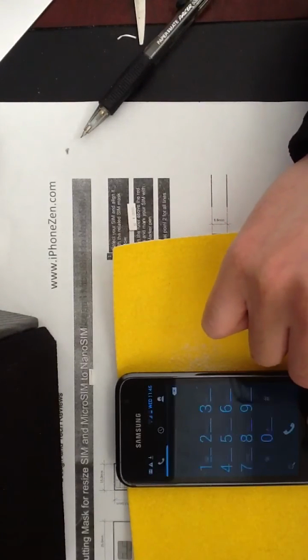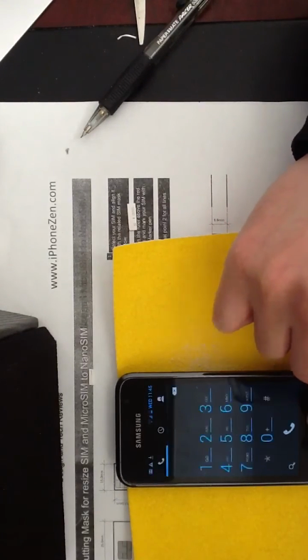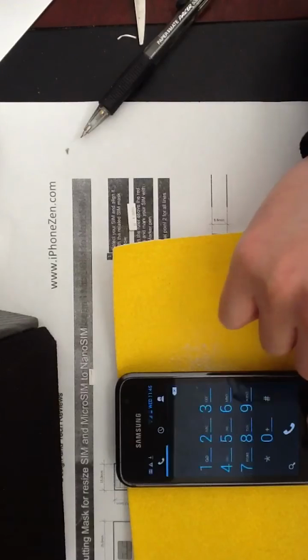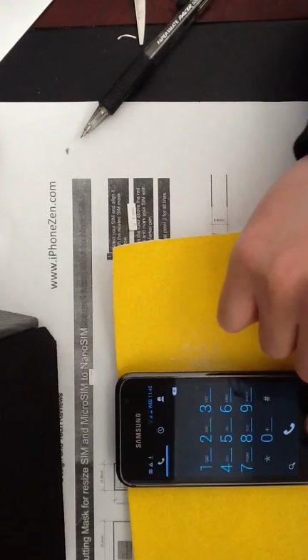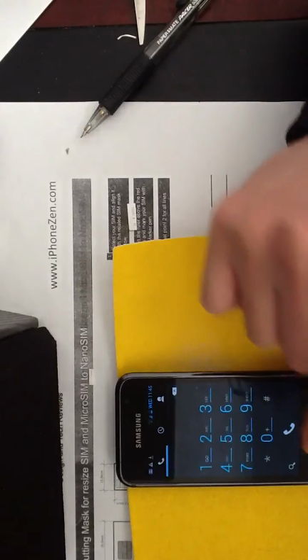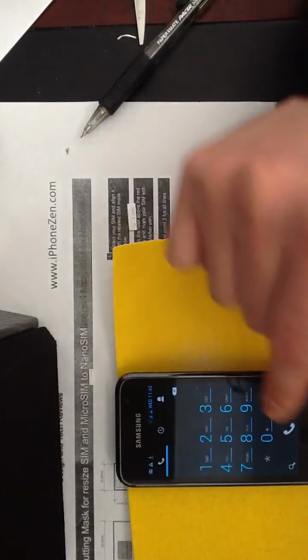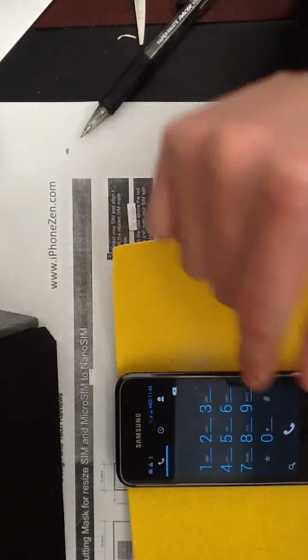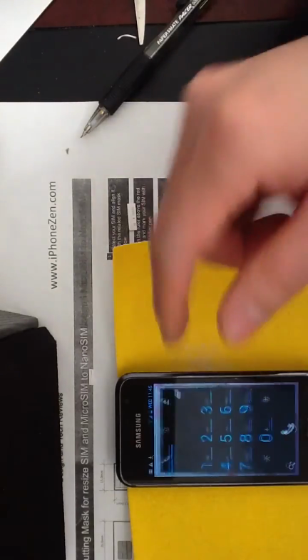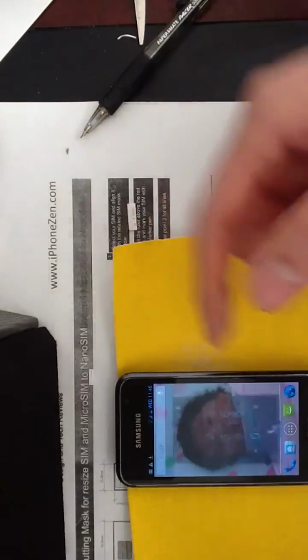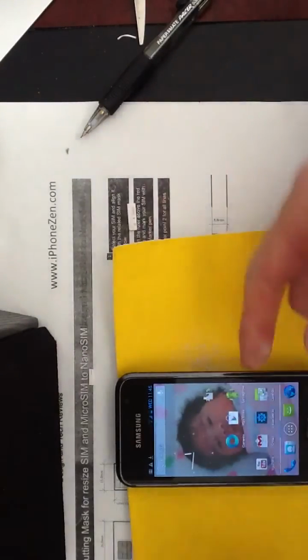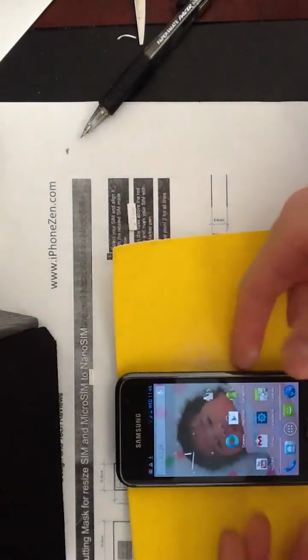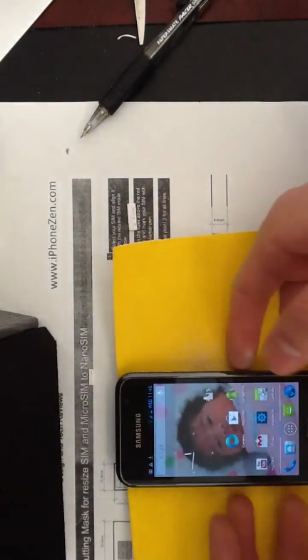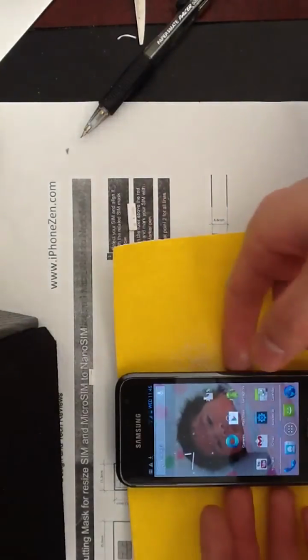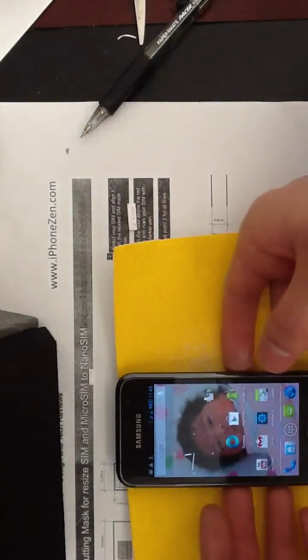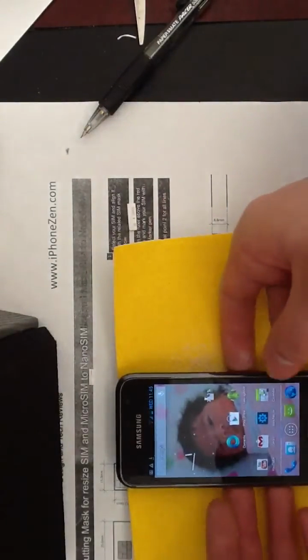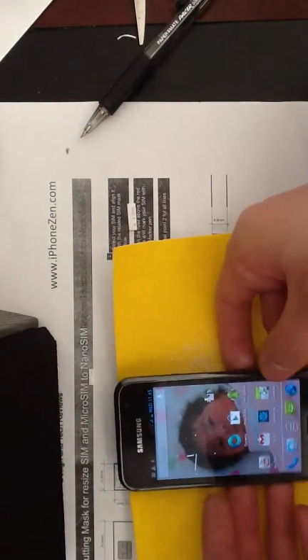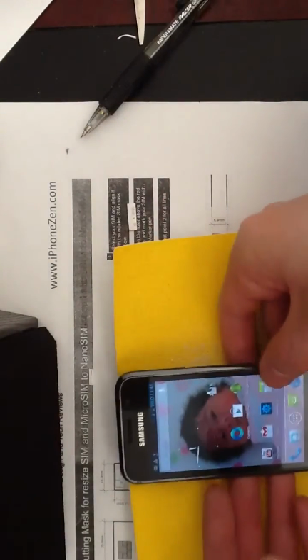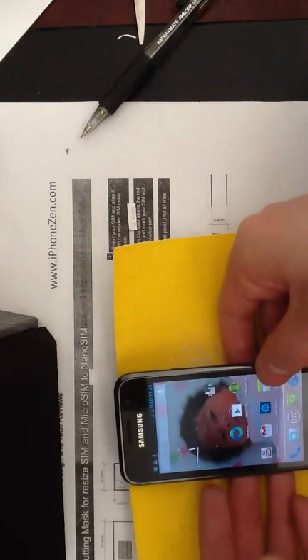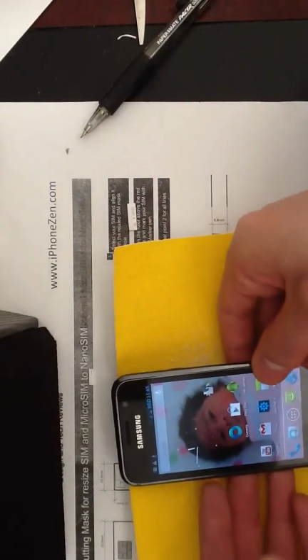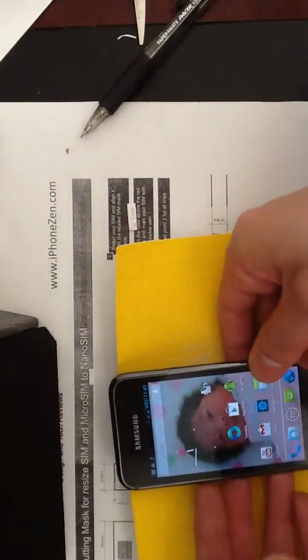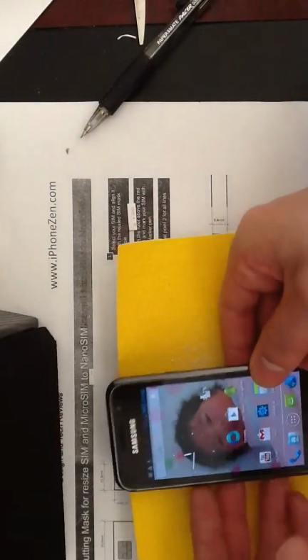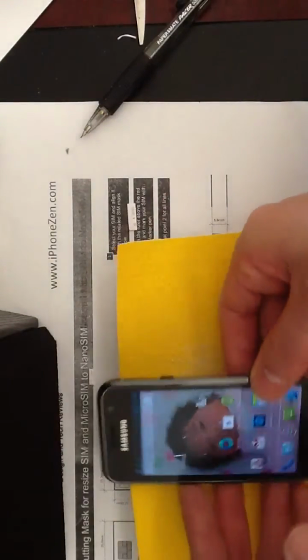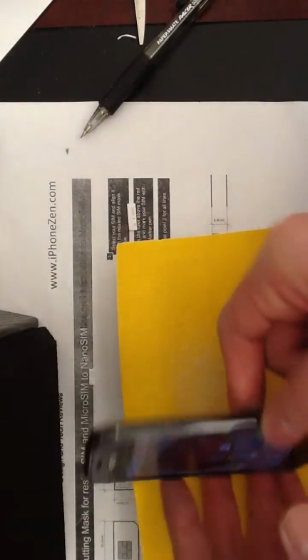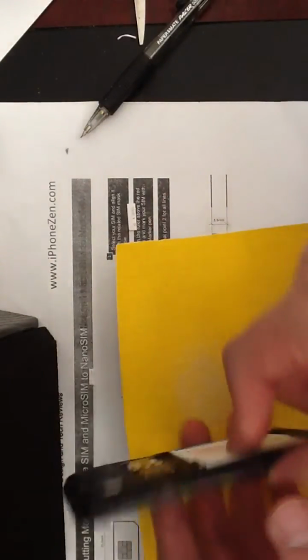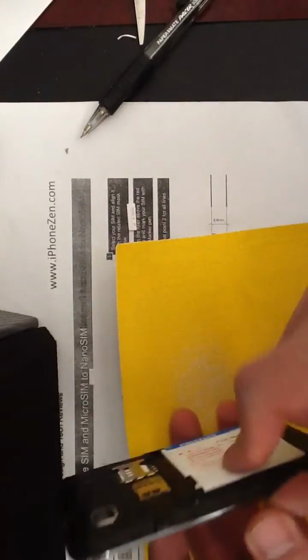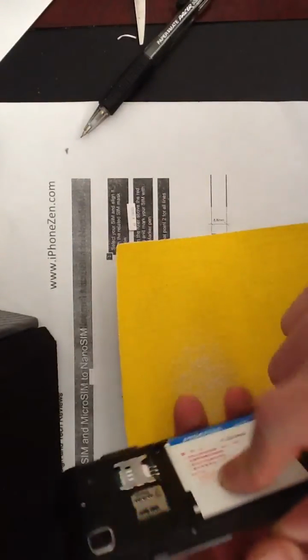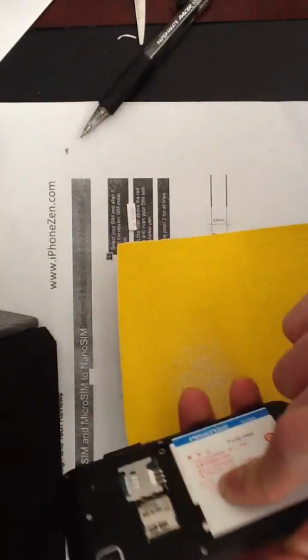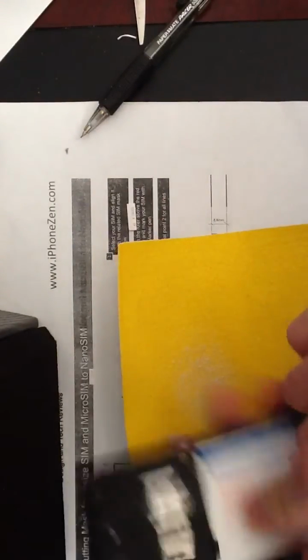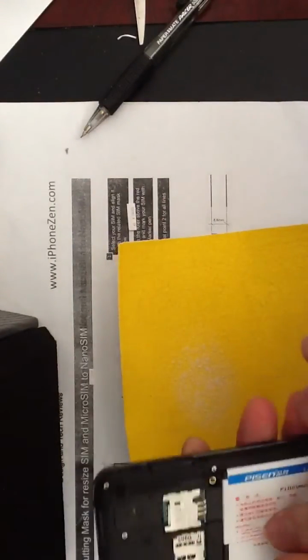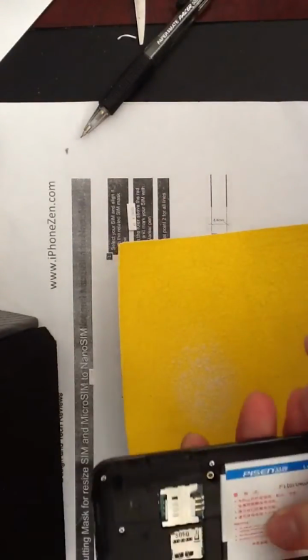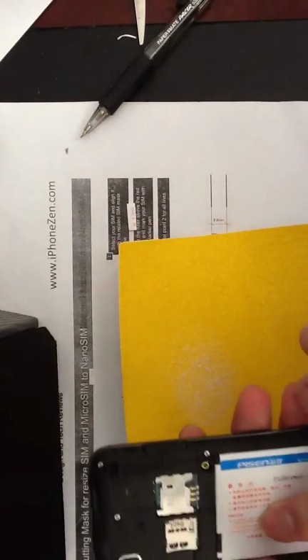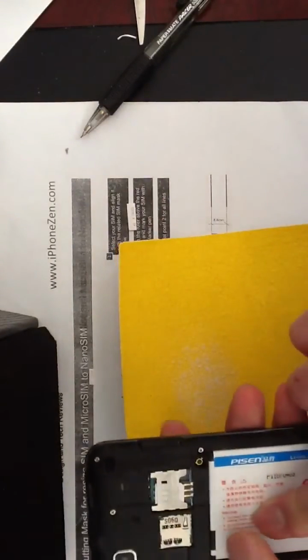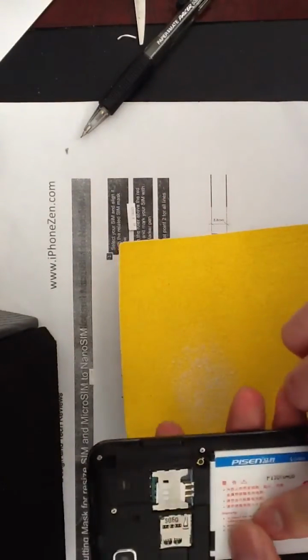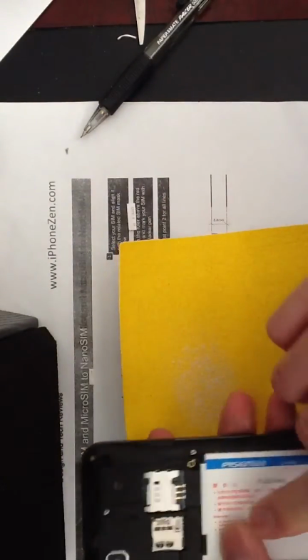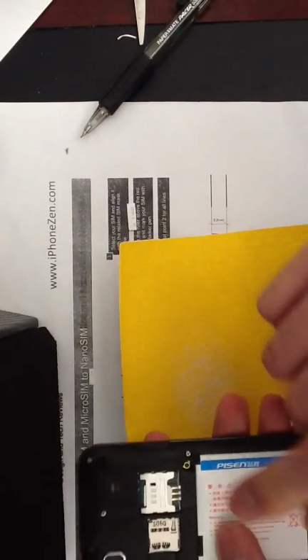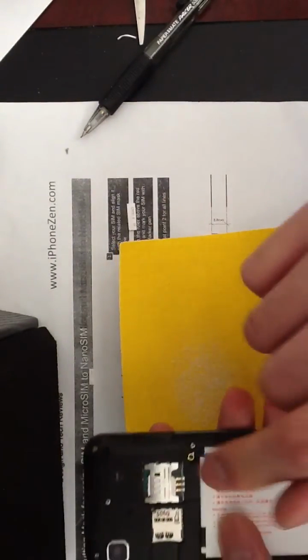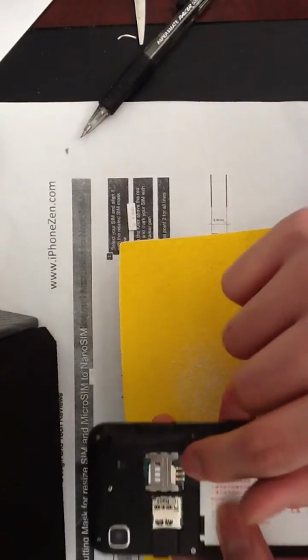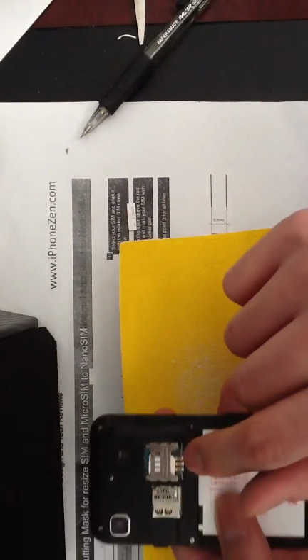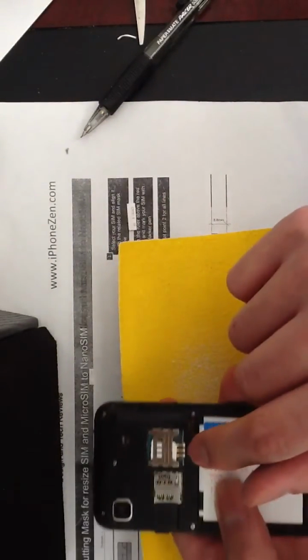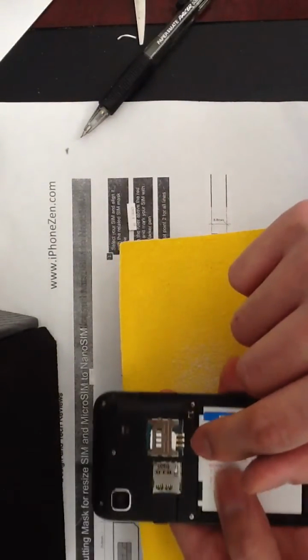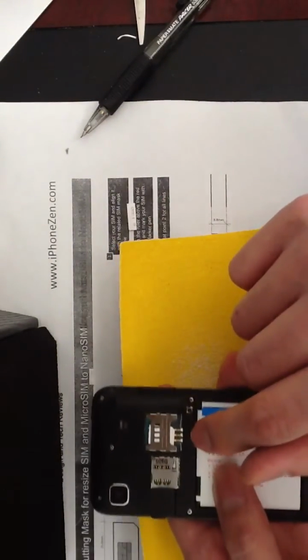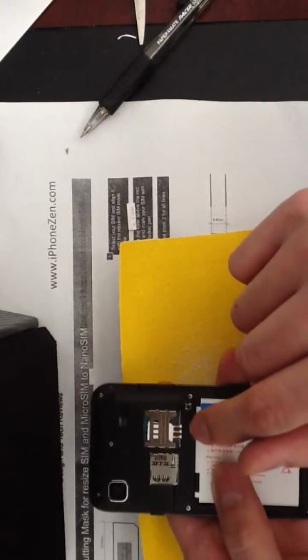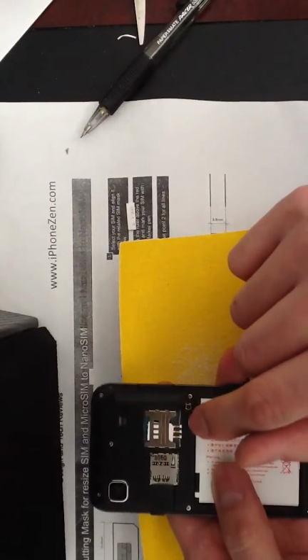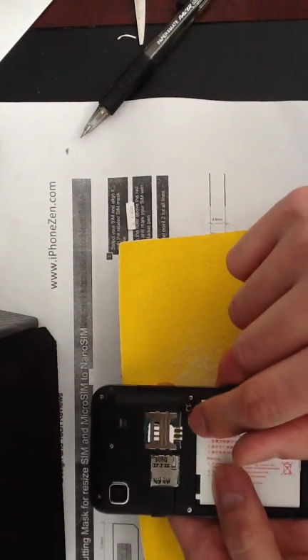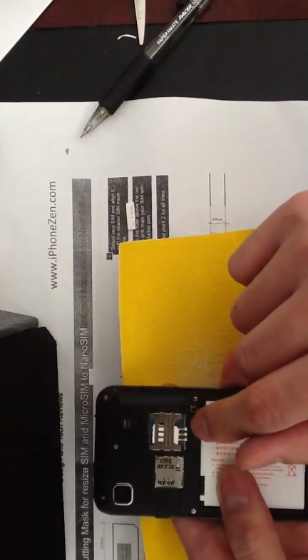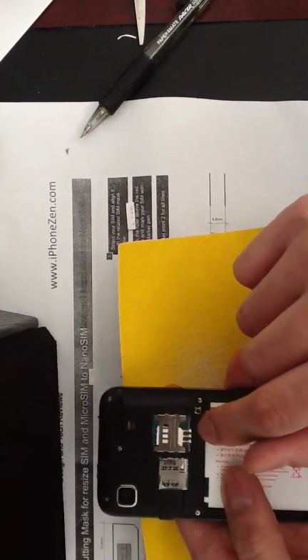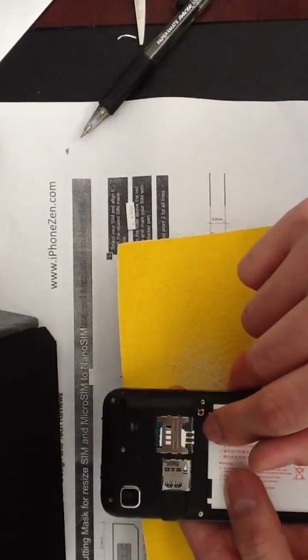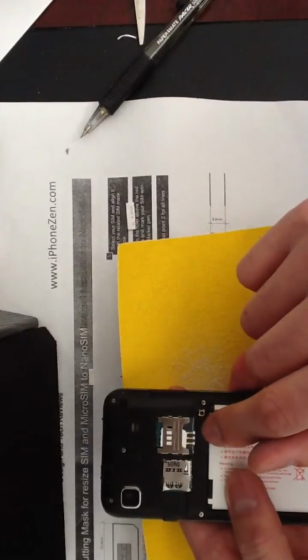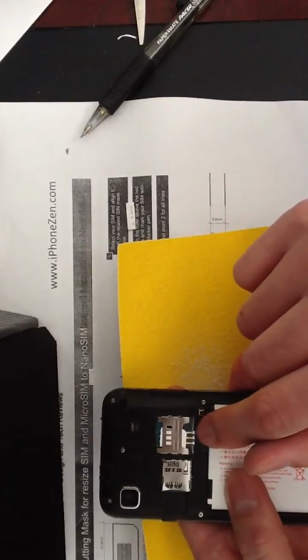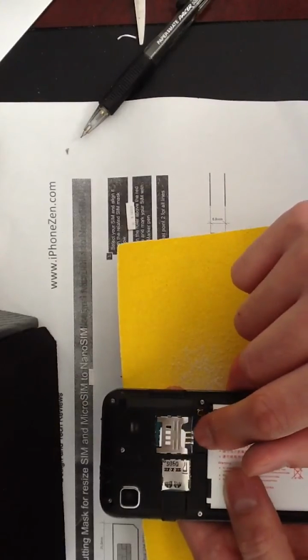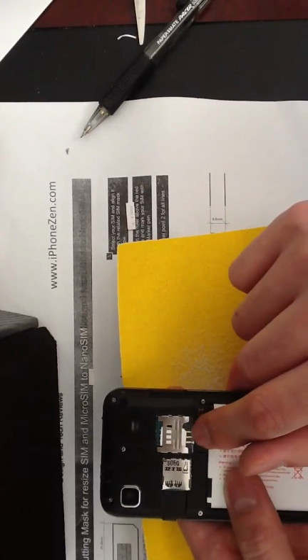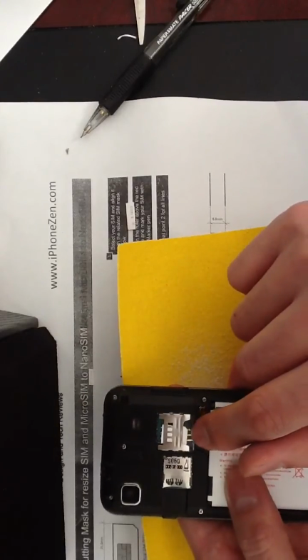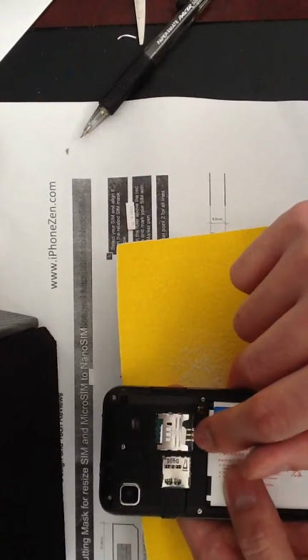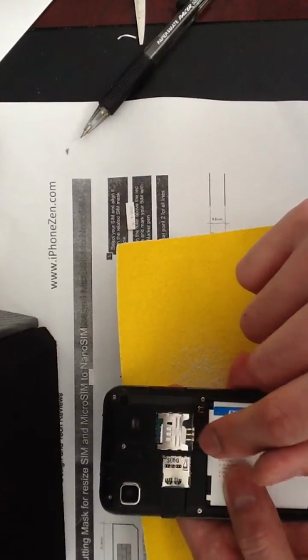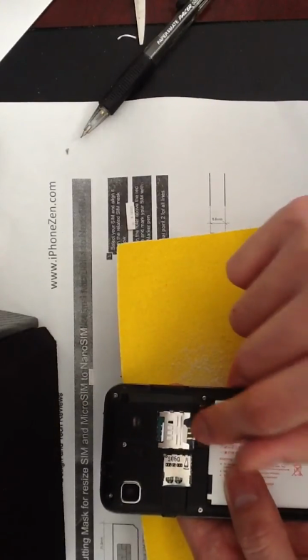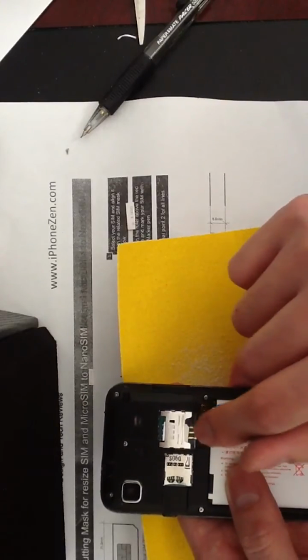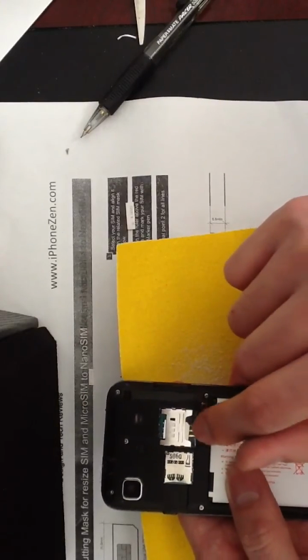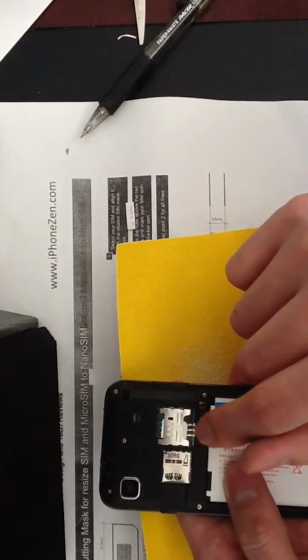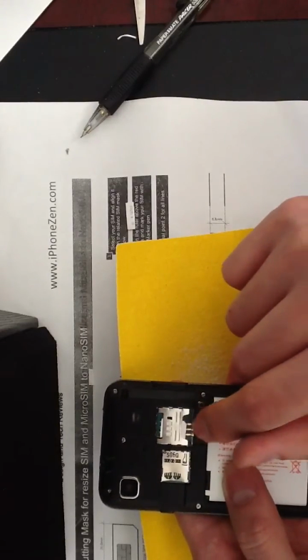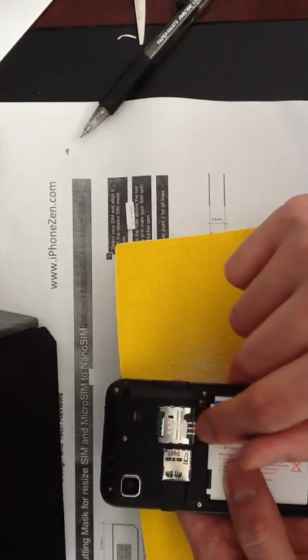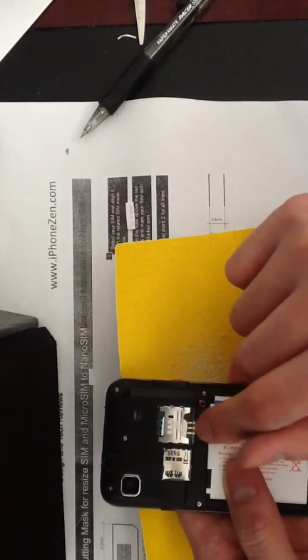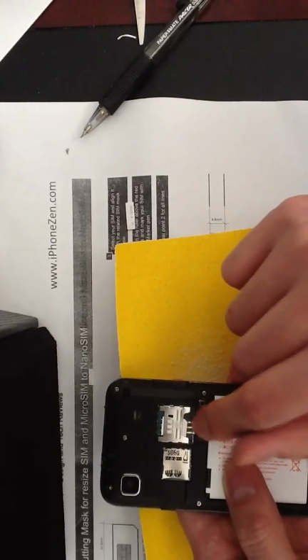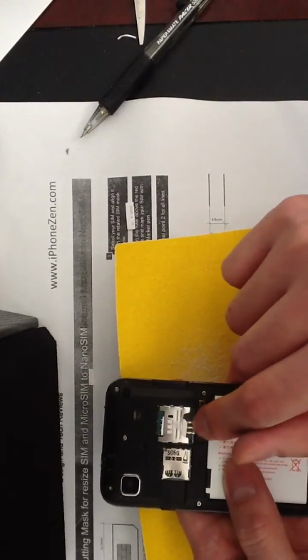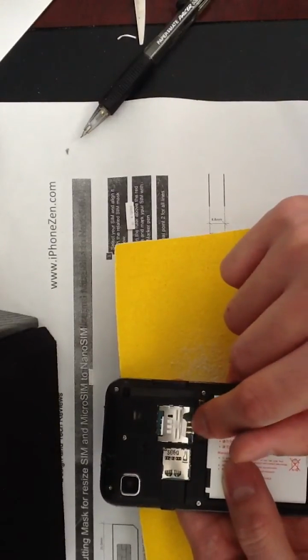It's working fine. Turn it around just to make sure that it is the nano SIM that we made.